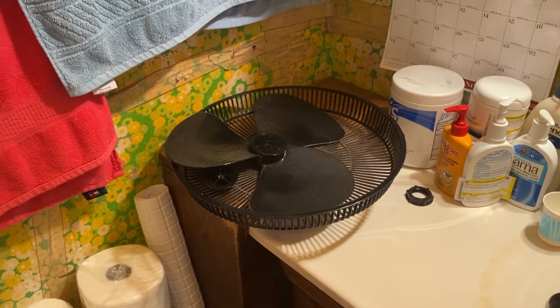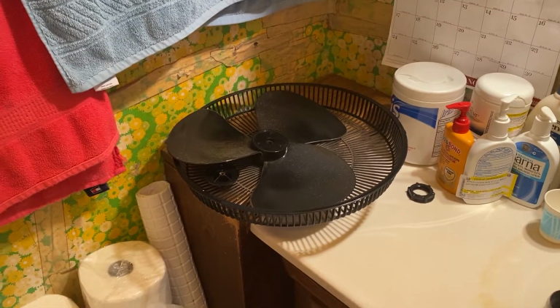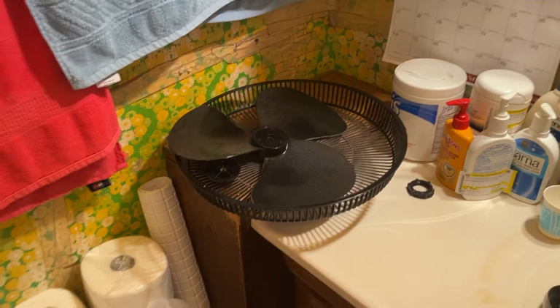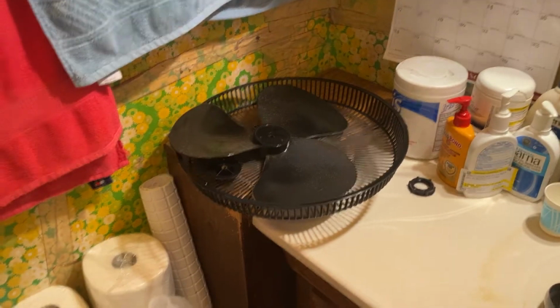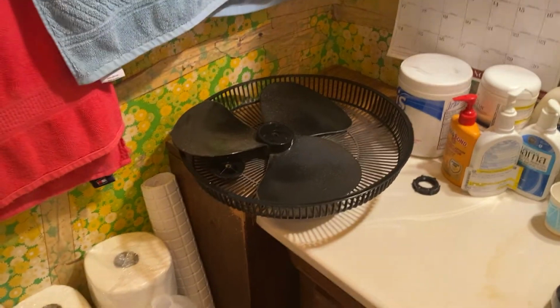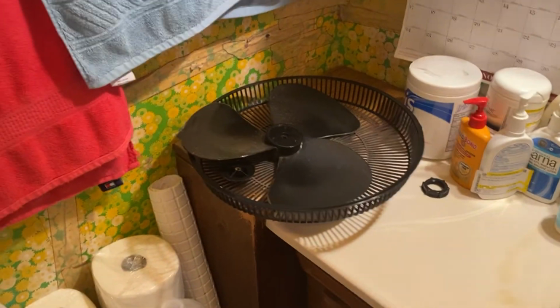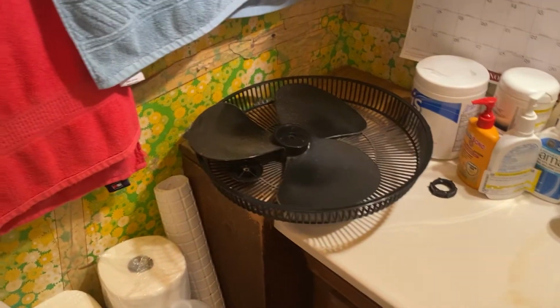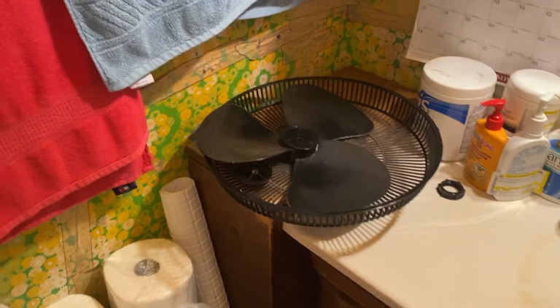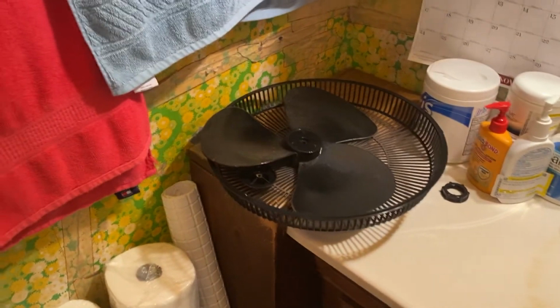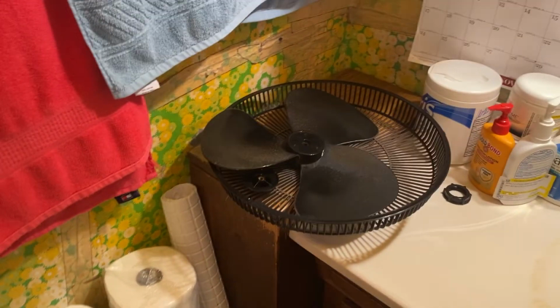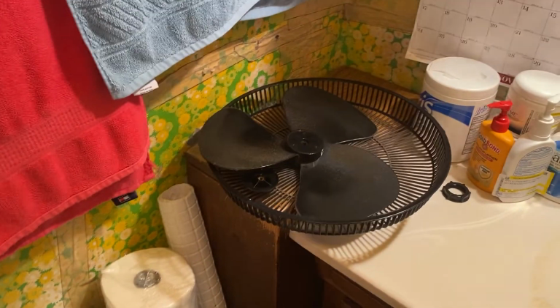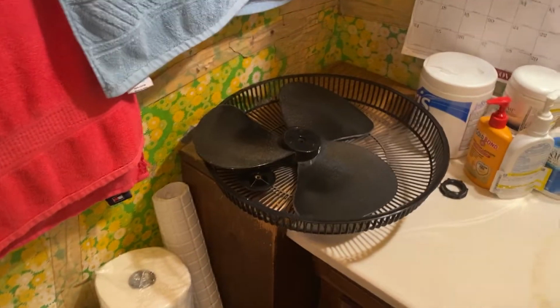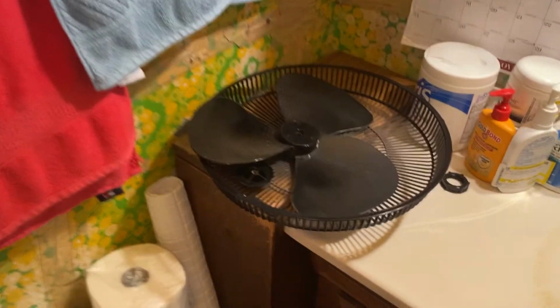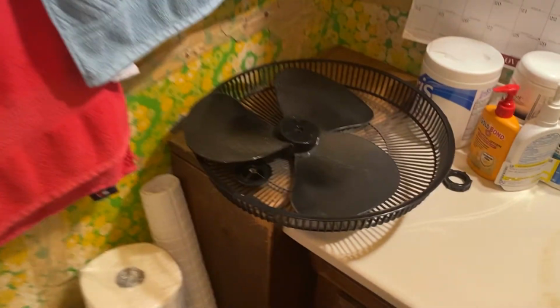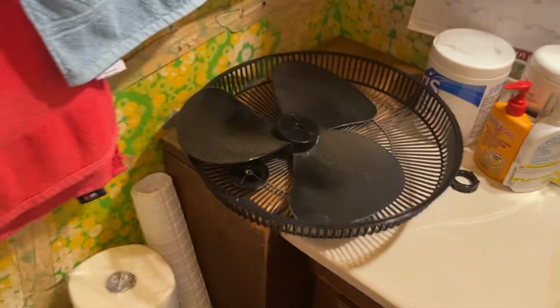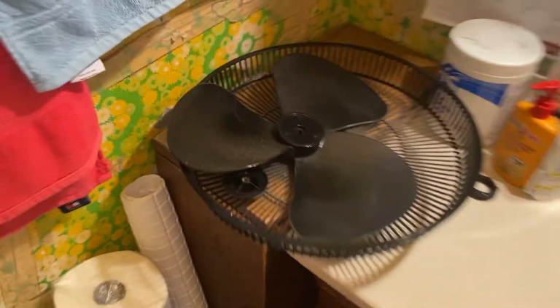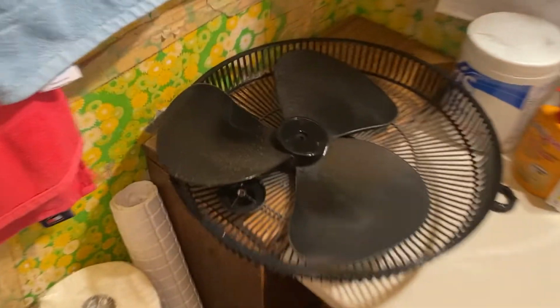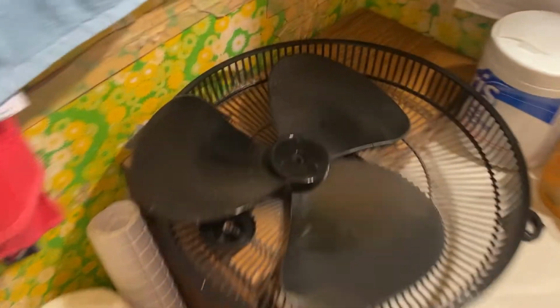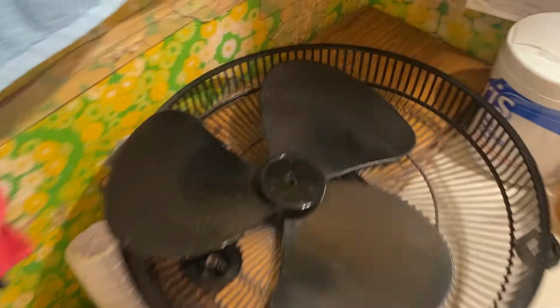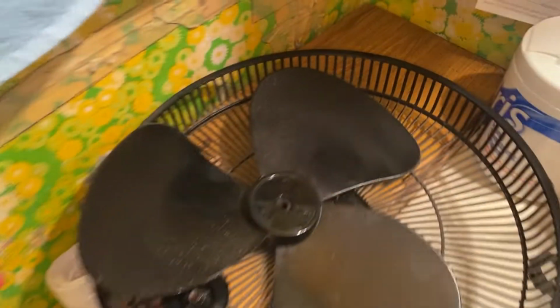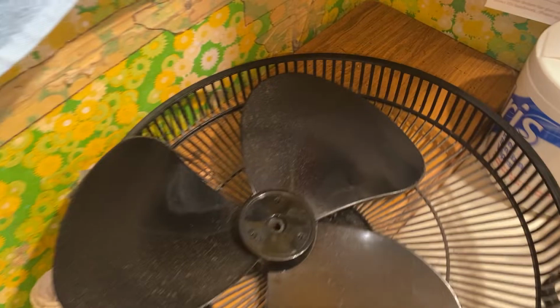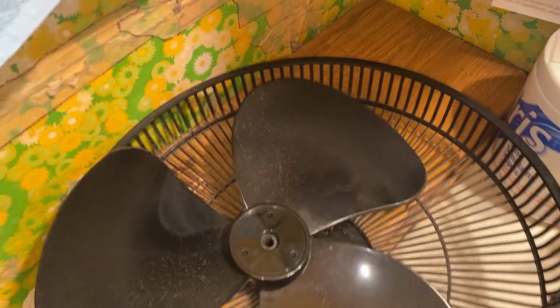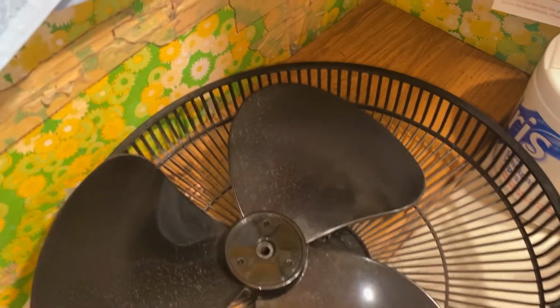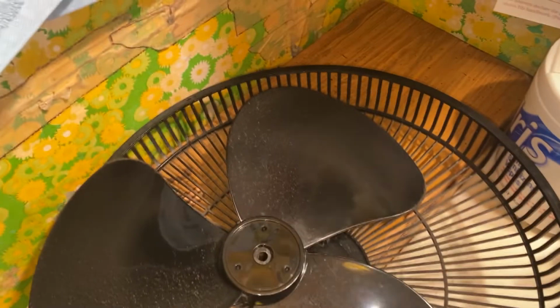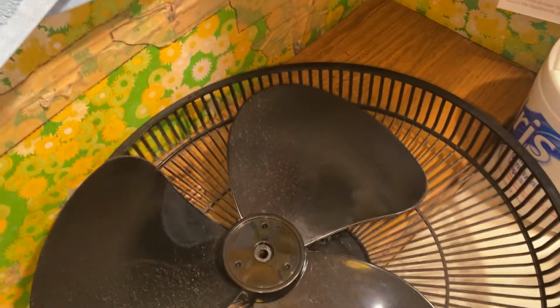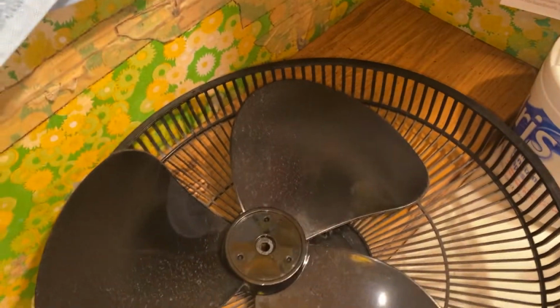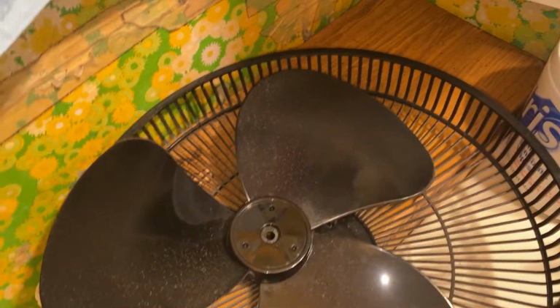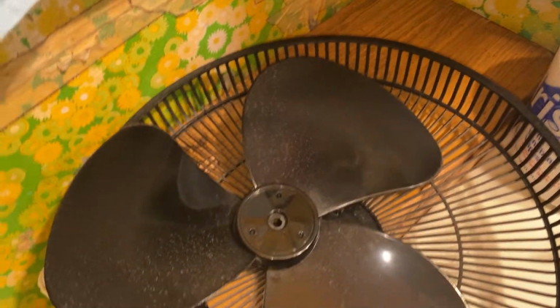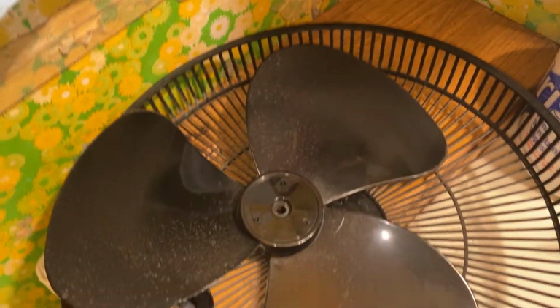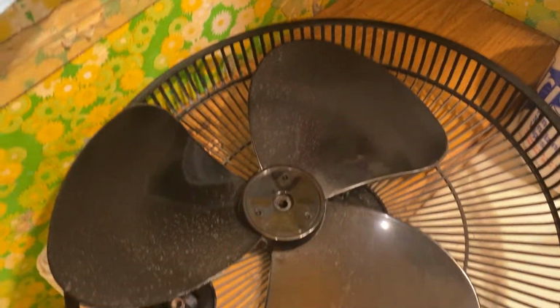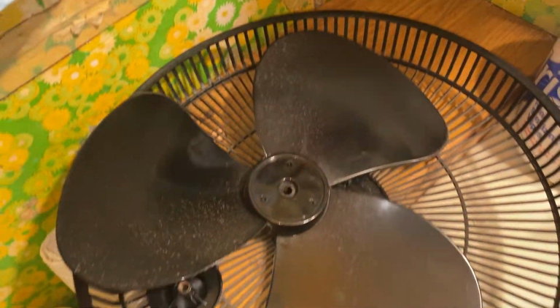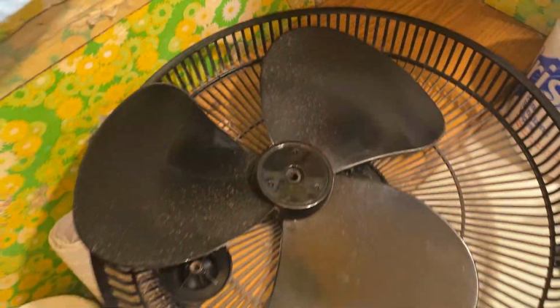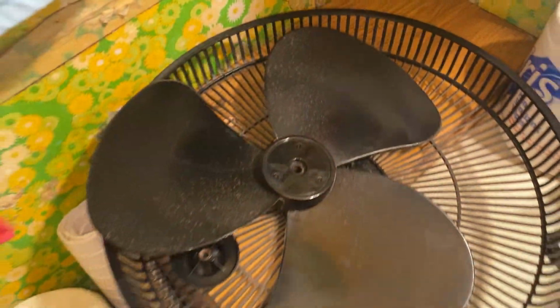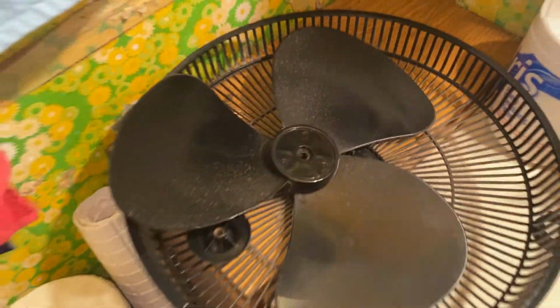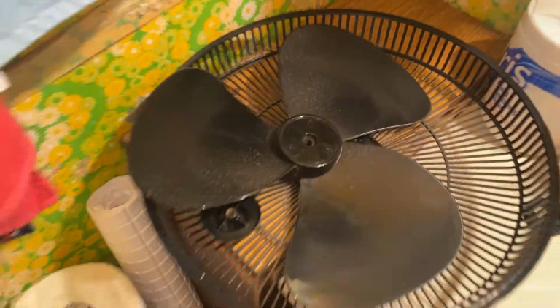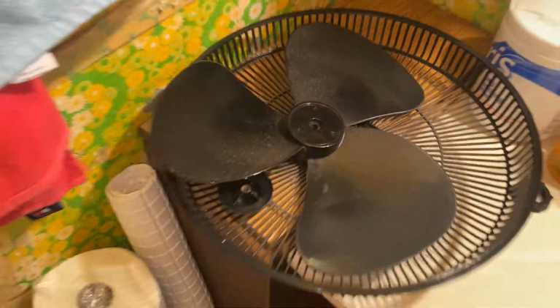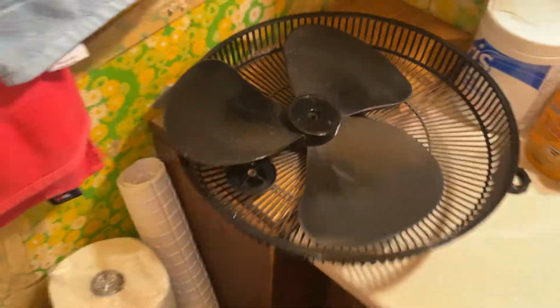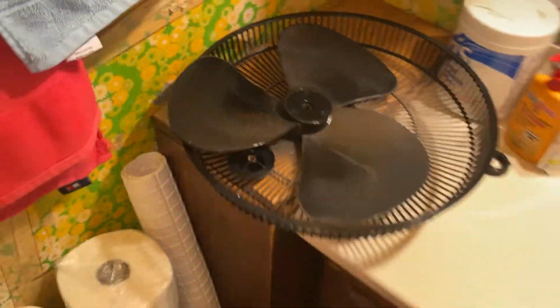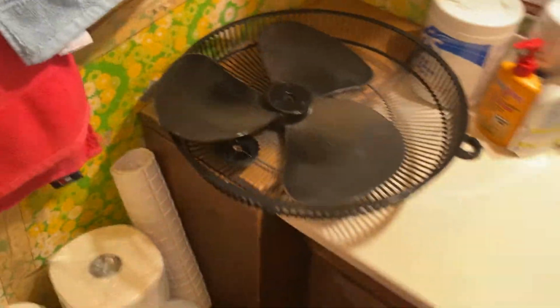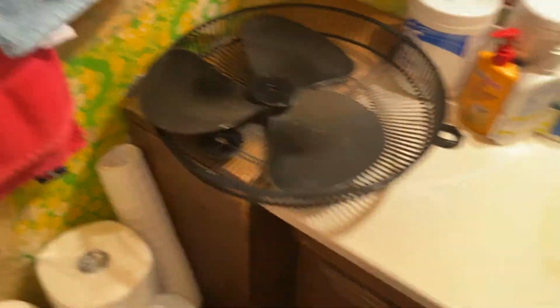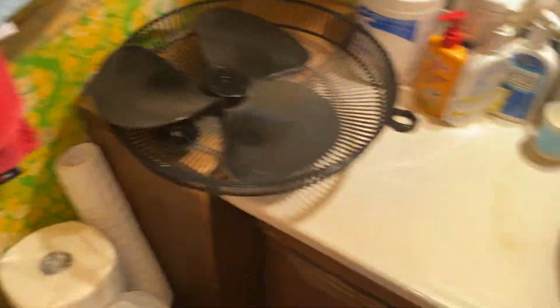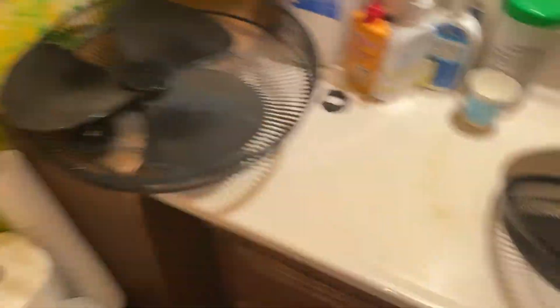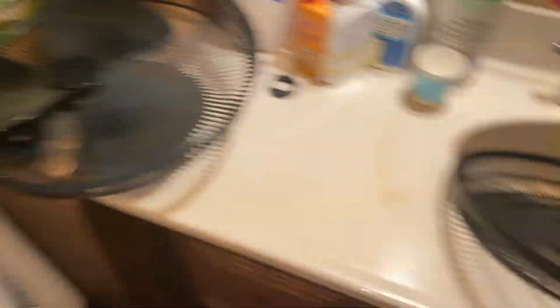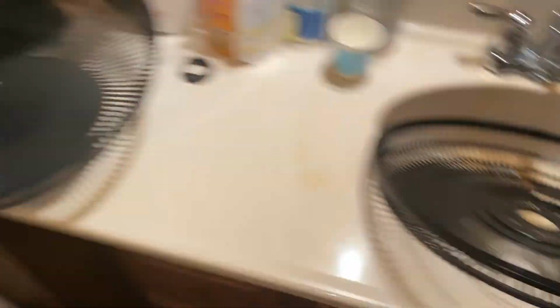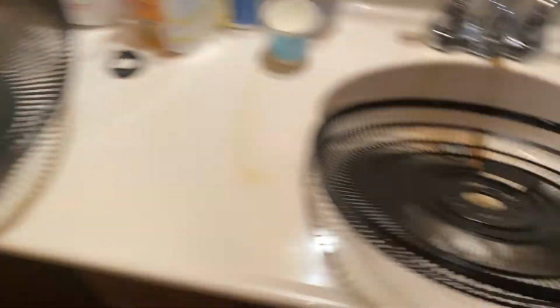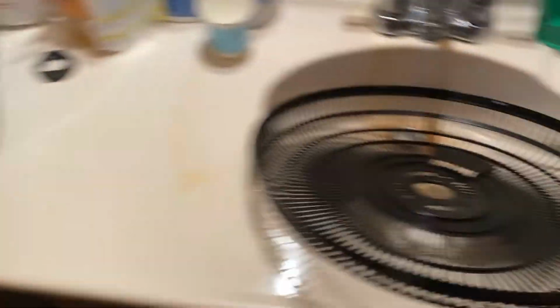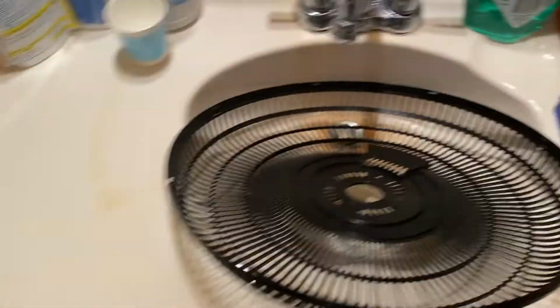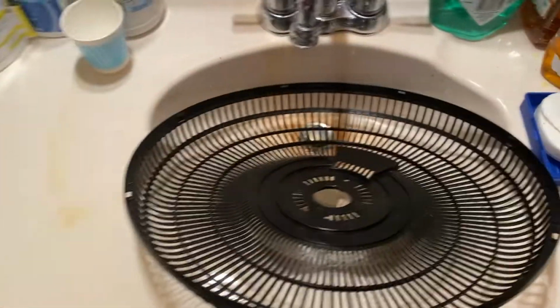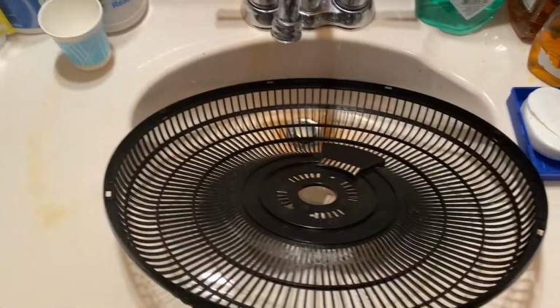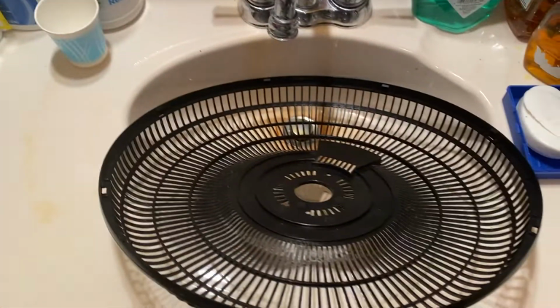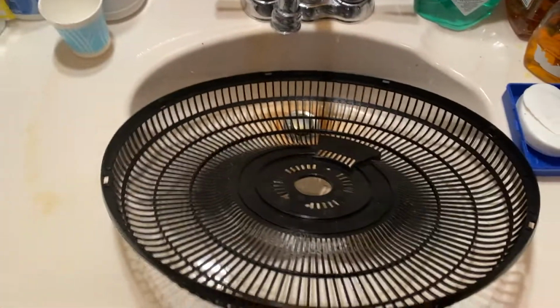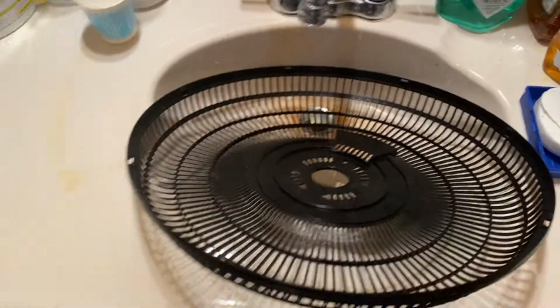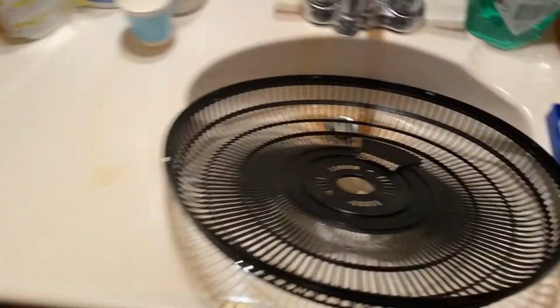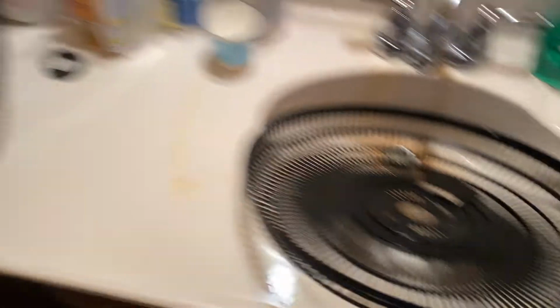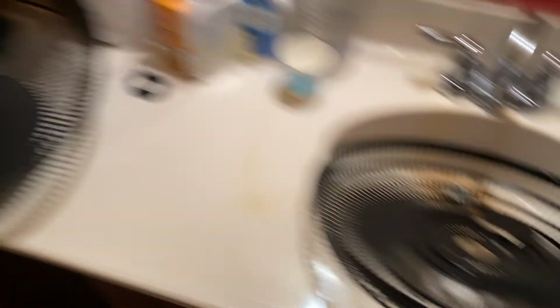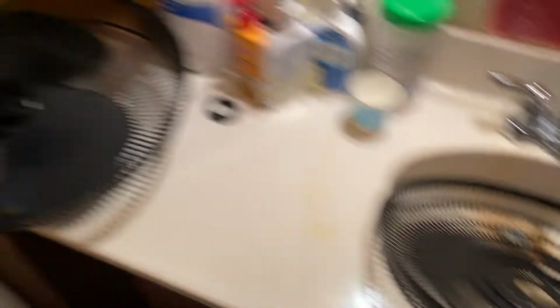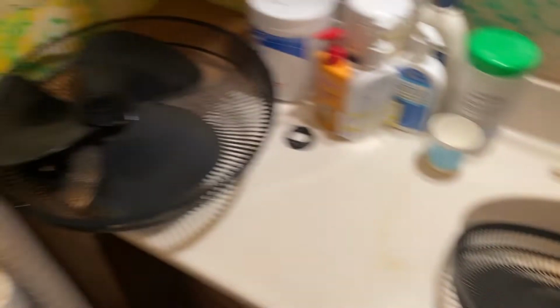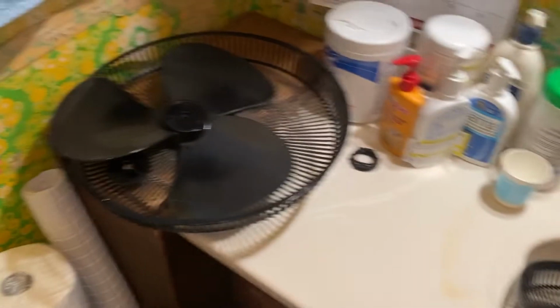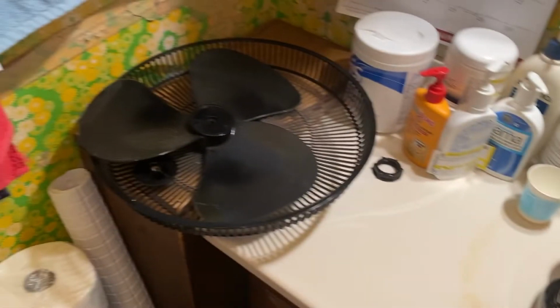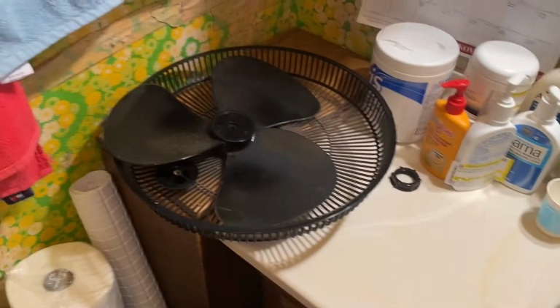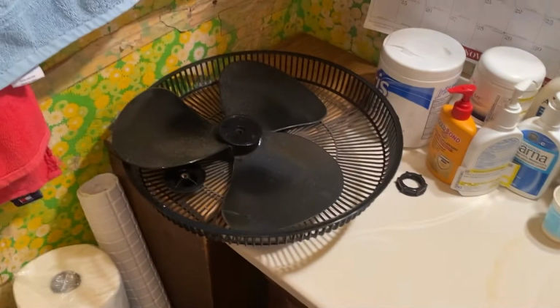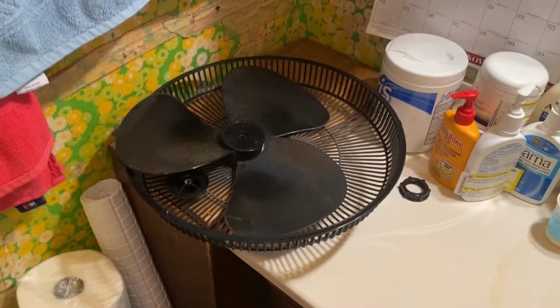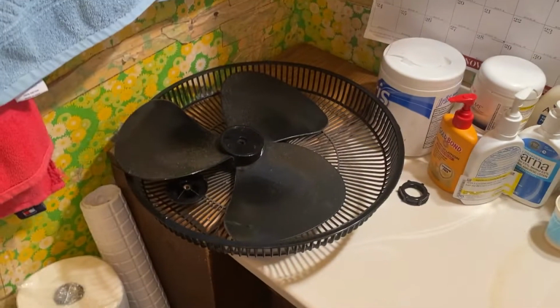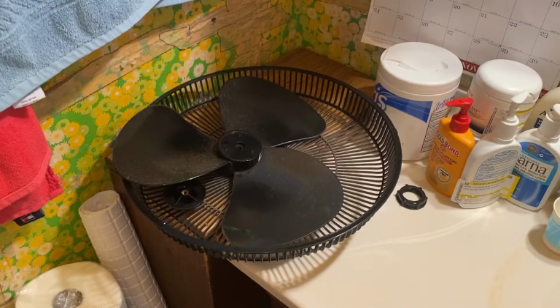My mom's fan is dirty, so I'm going to go ahead and clean it and get it back up and running.